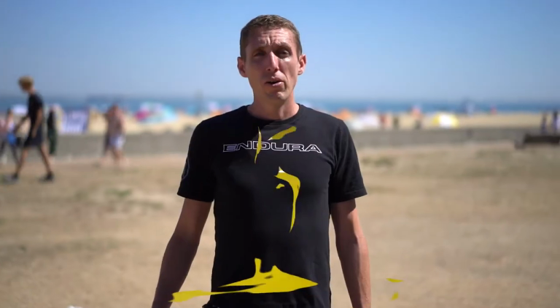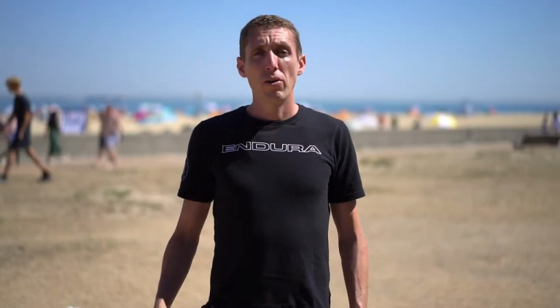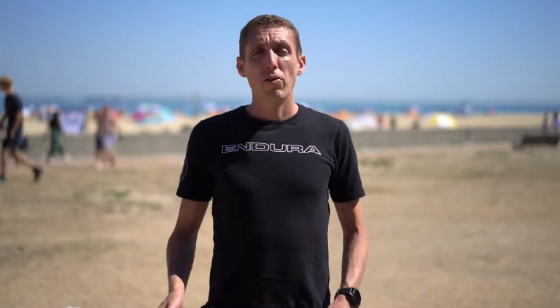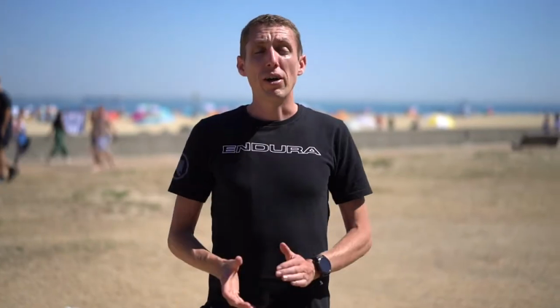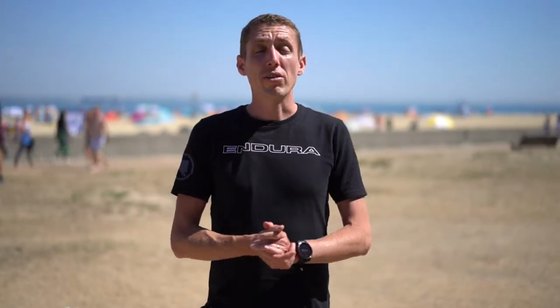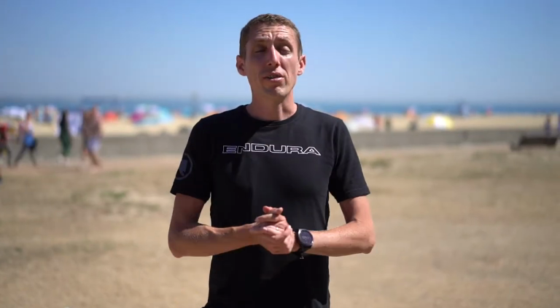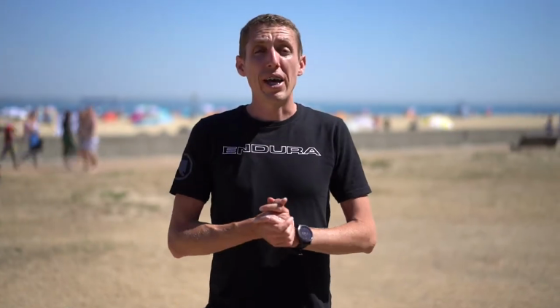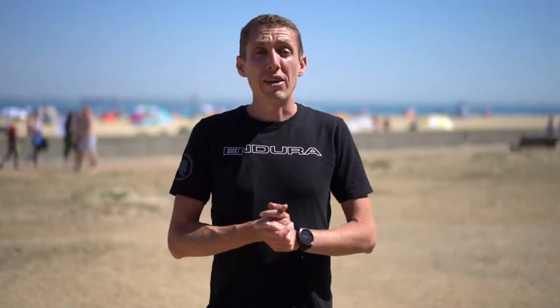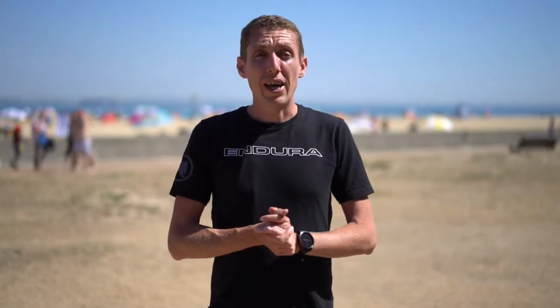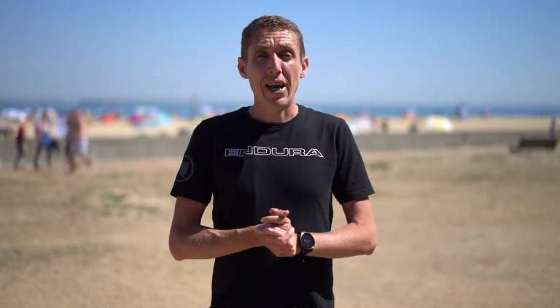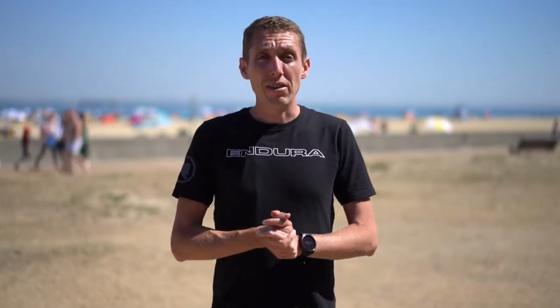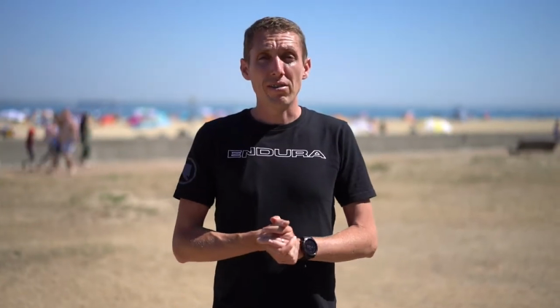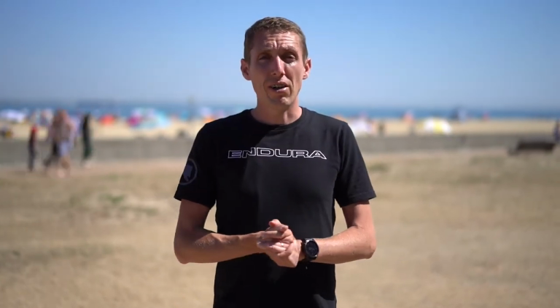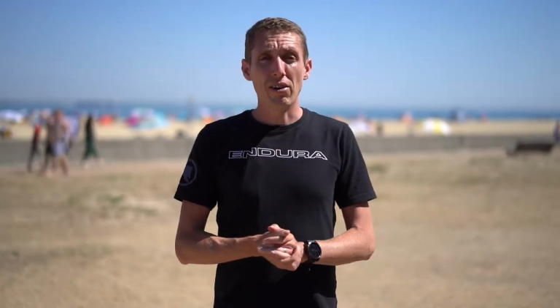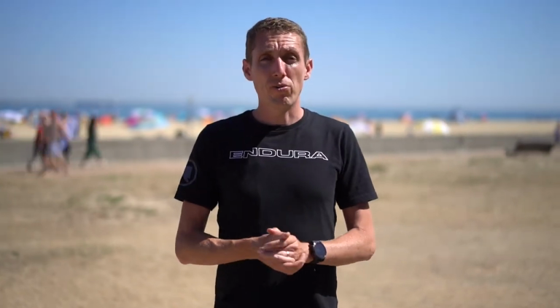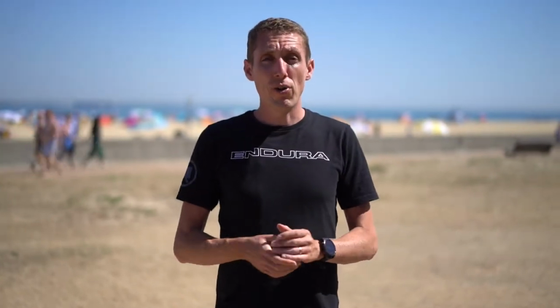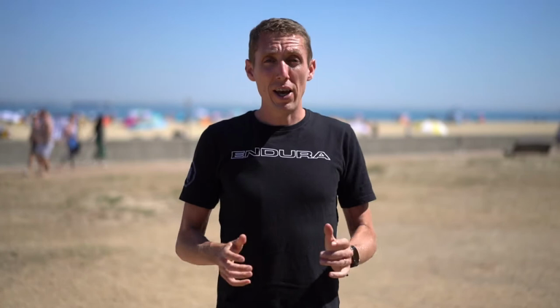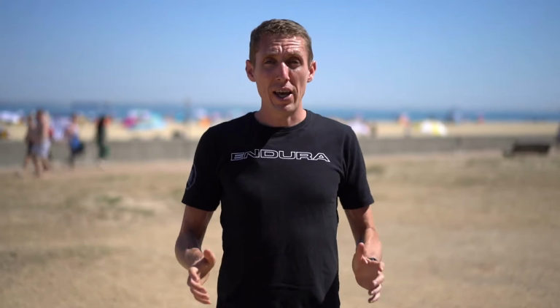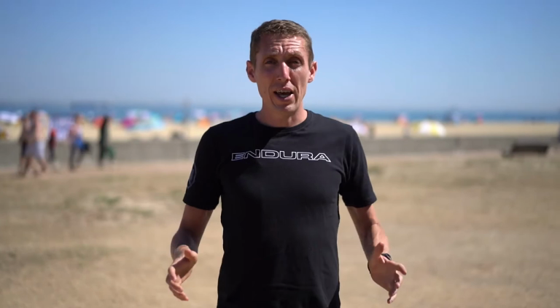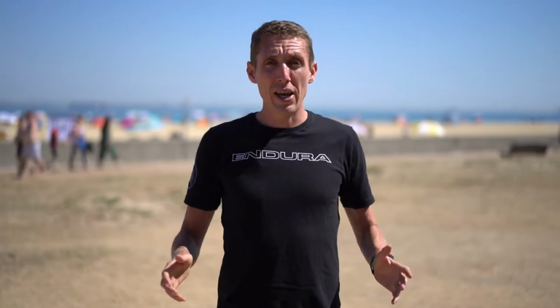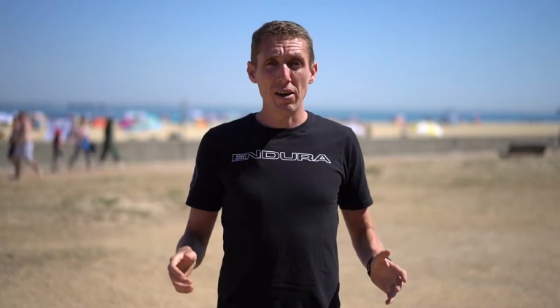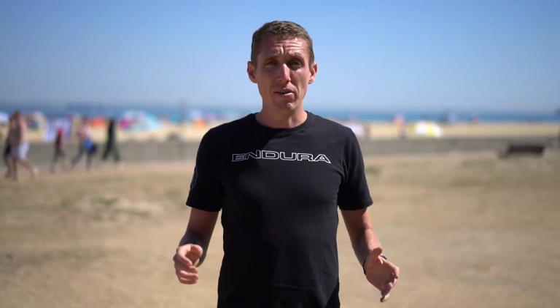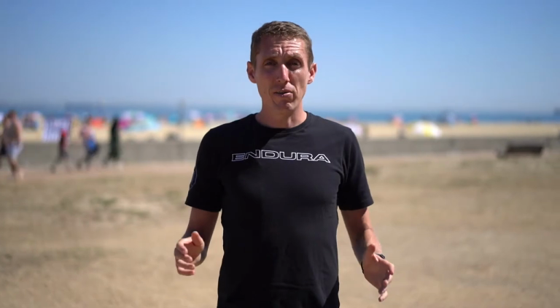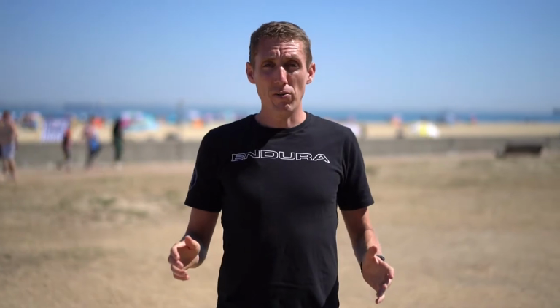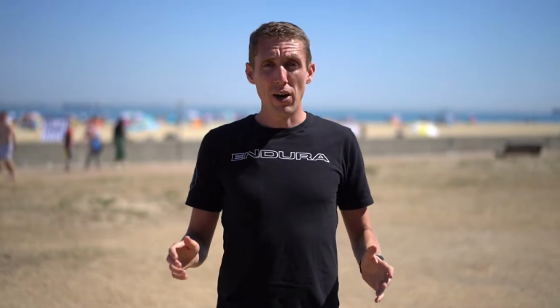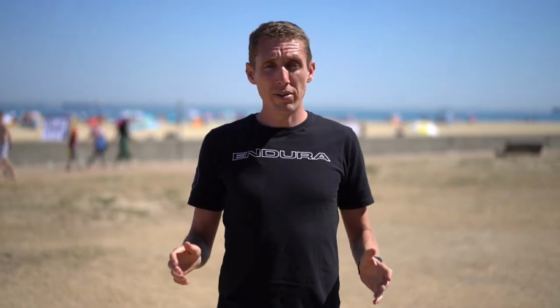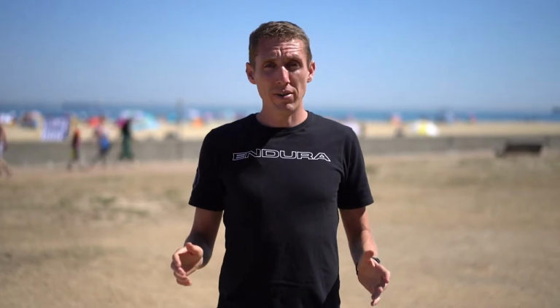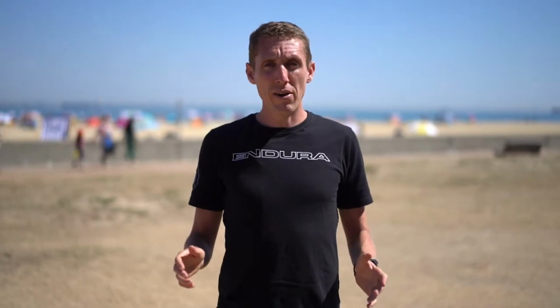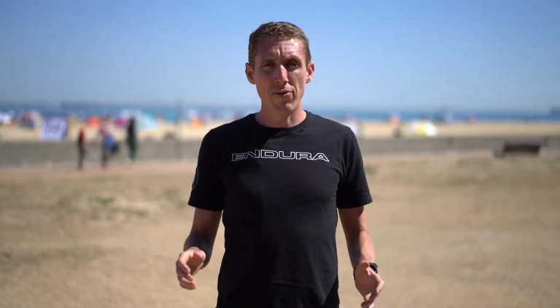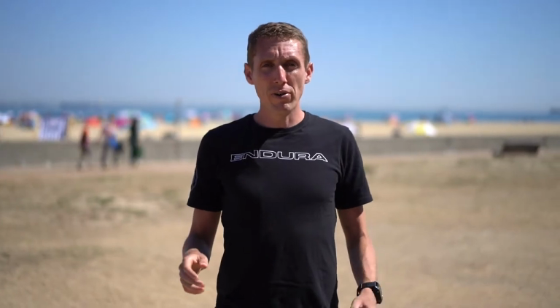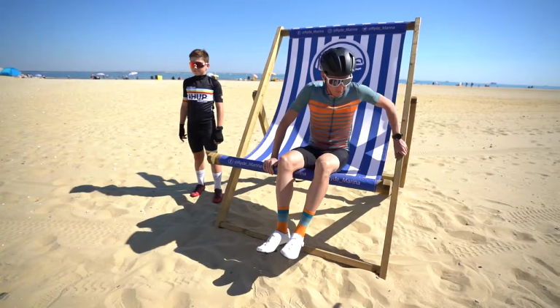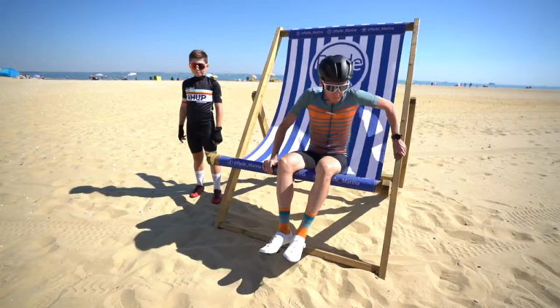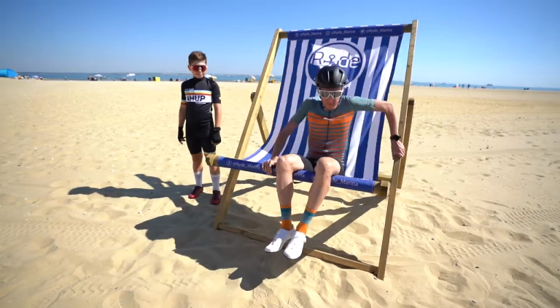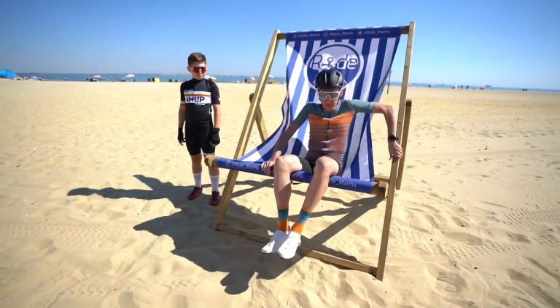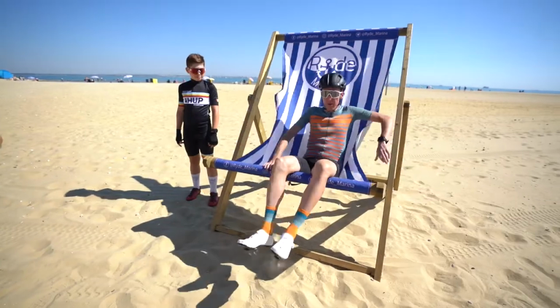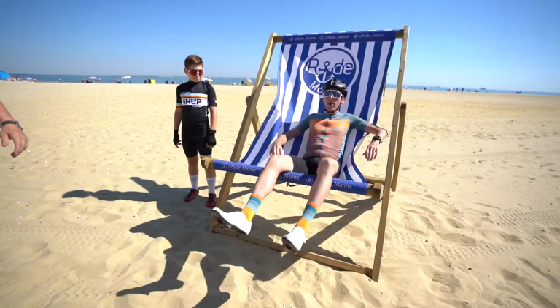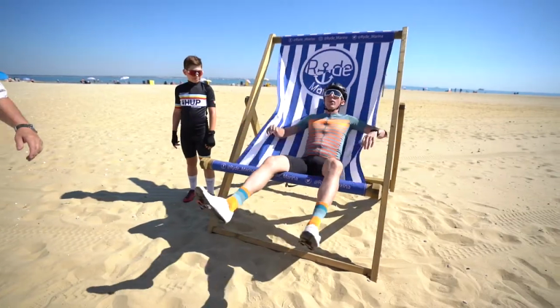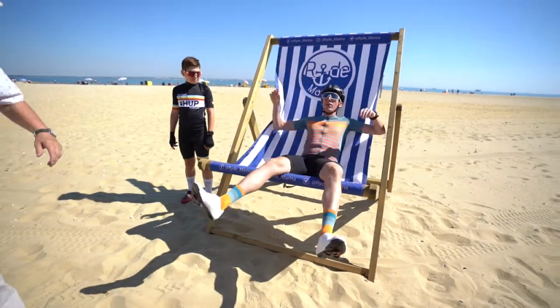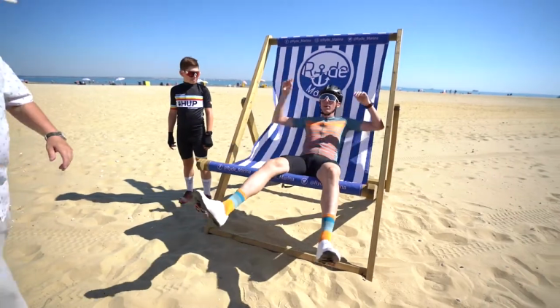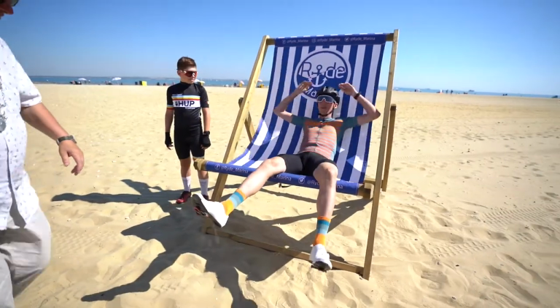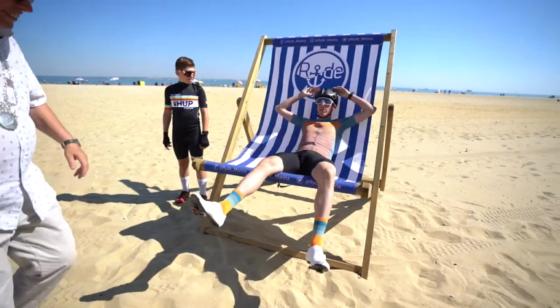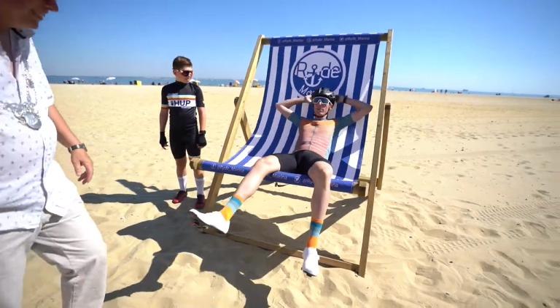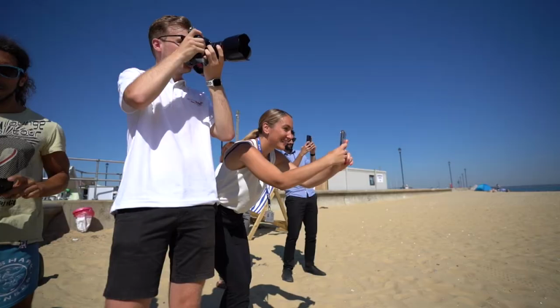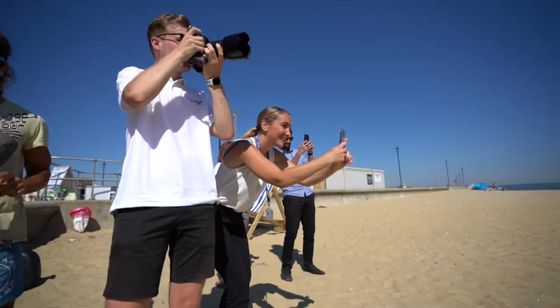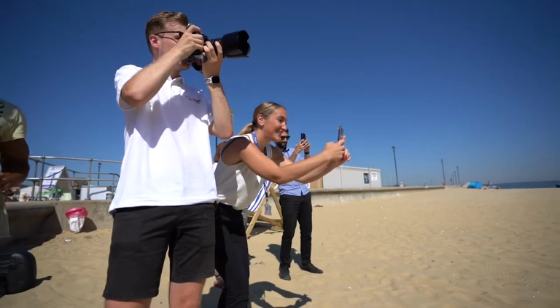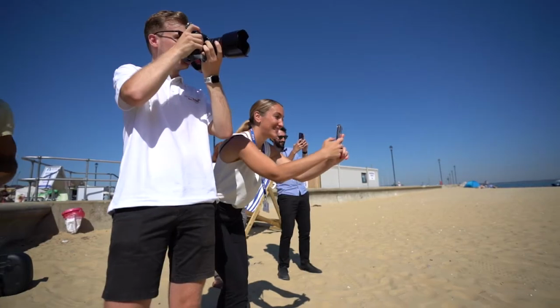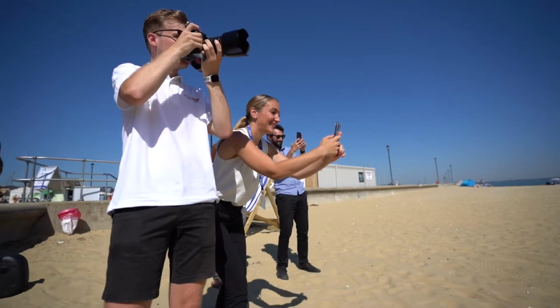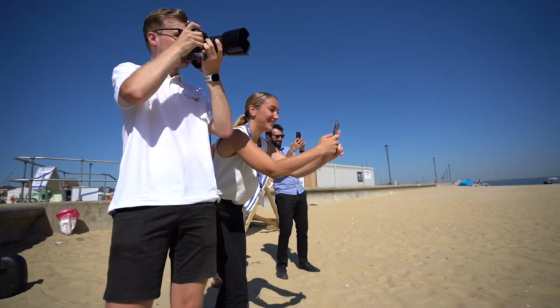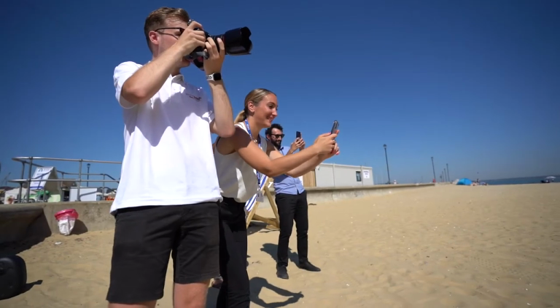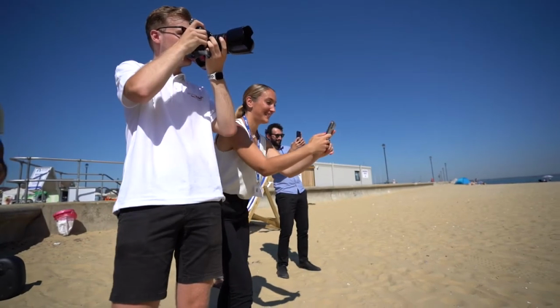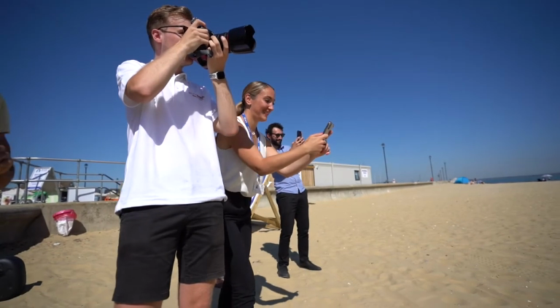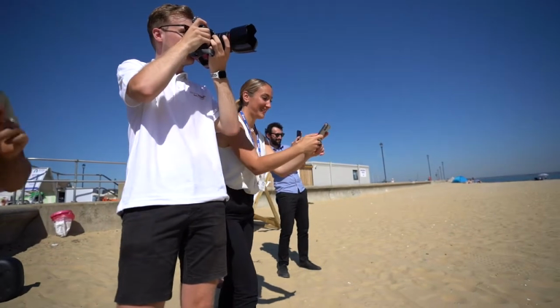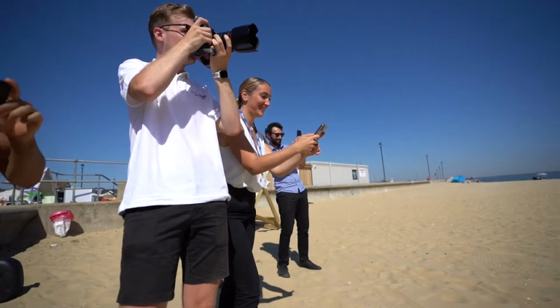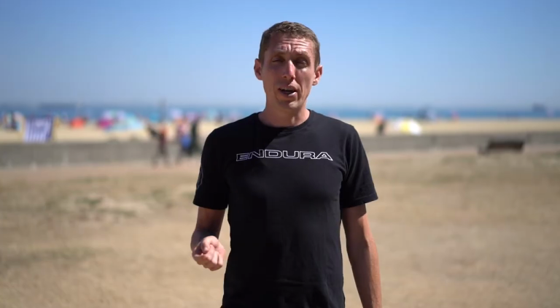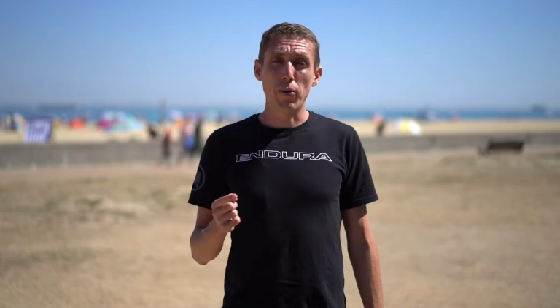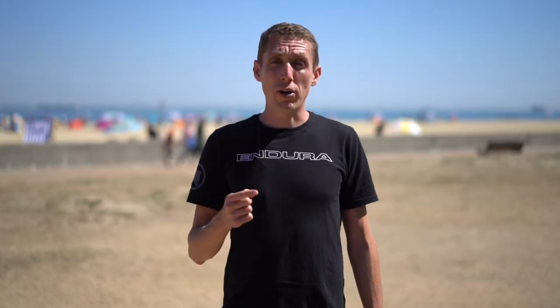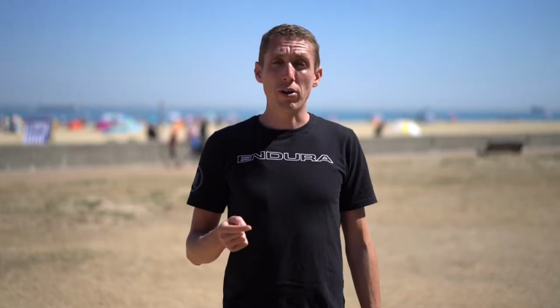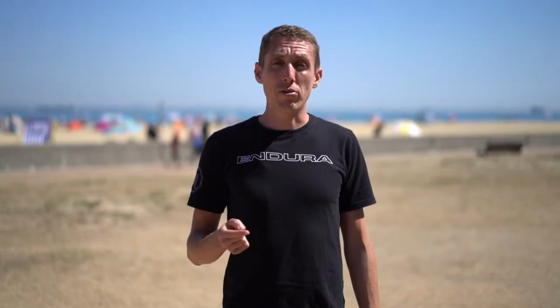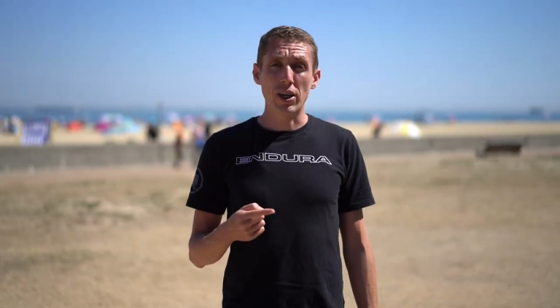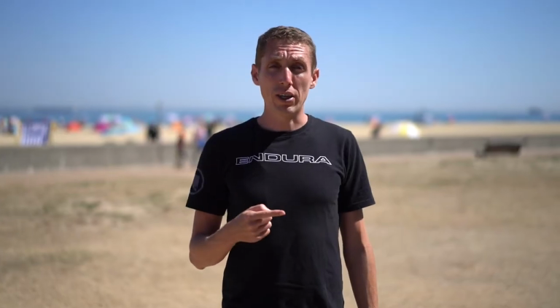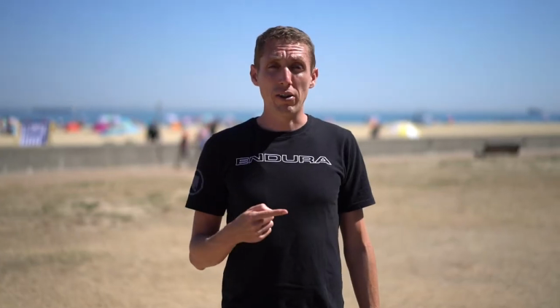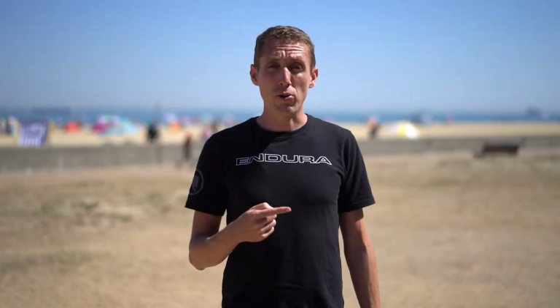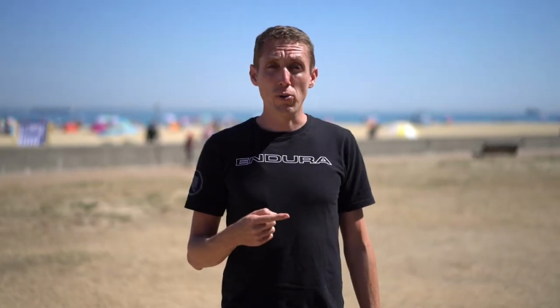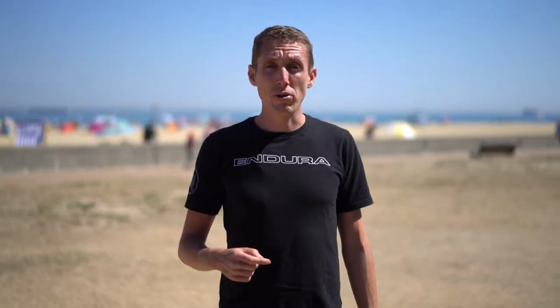Stage 8 starts right here at Ride Seafront. Just had a photo call with the stage sponsors. Now we're going to go check out the course.